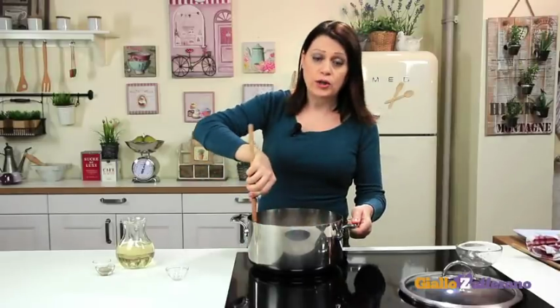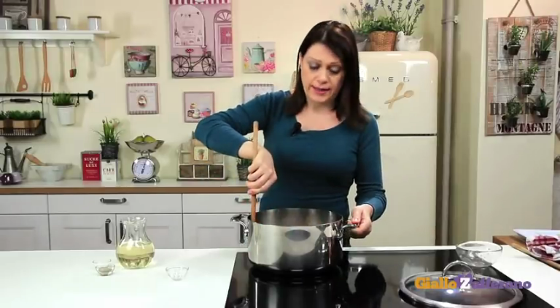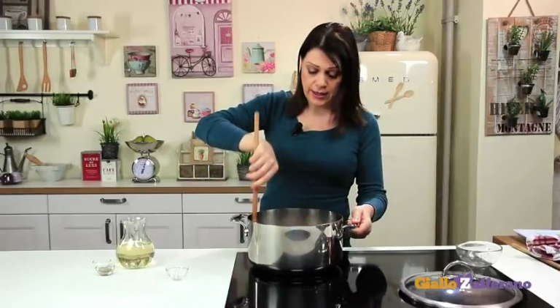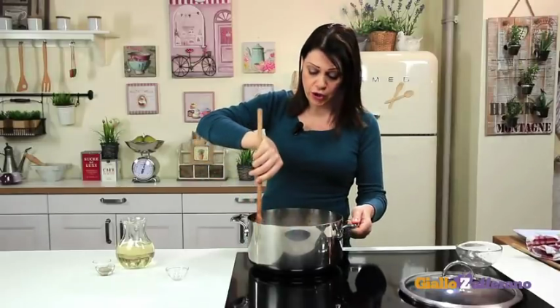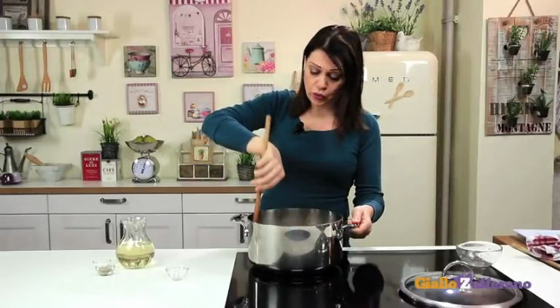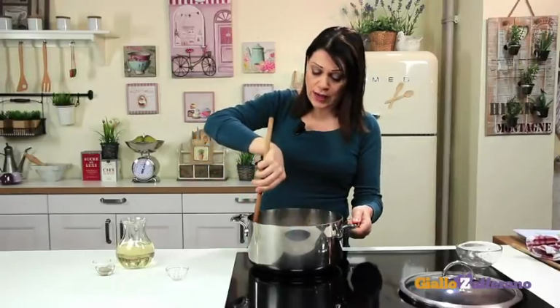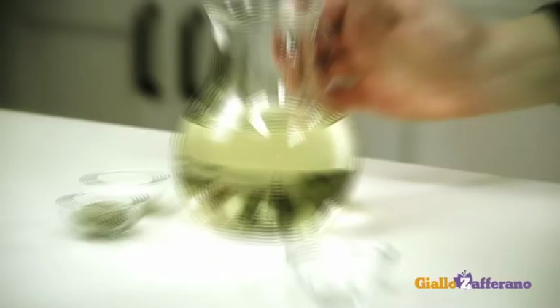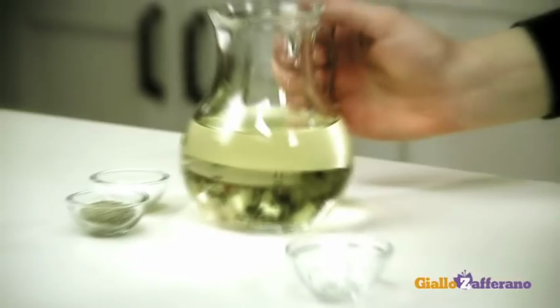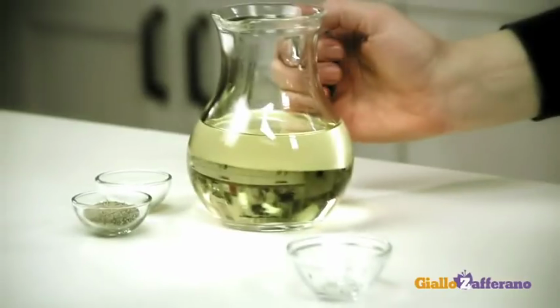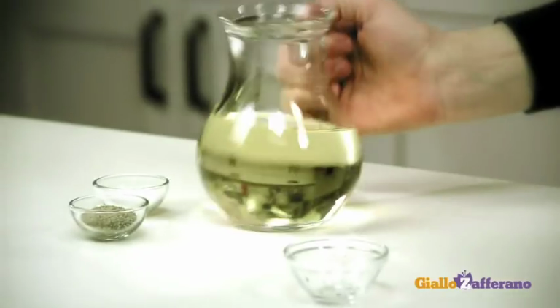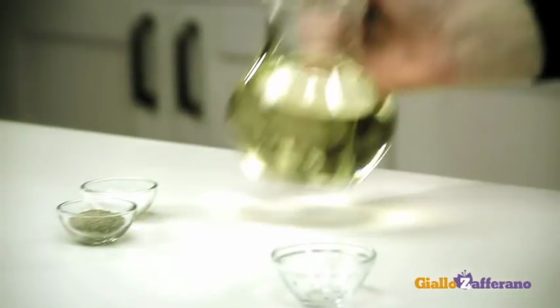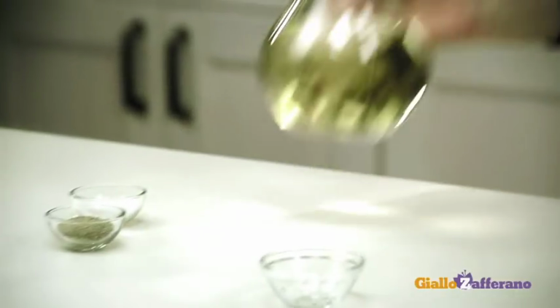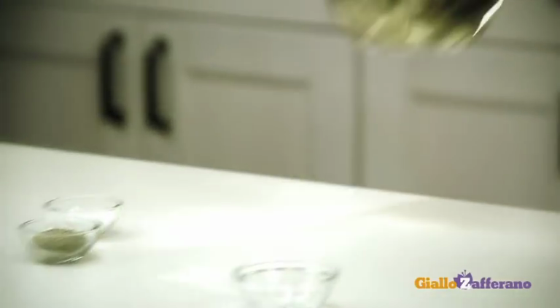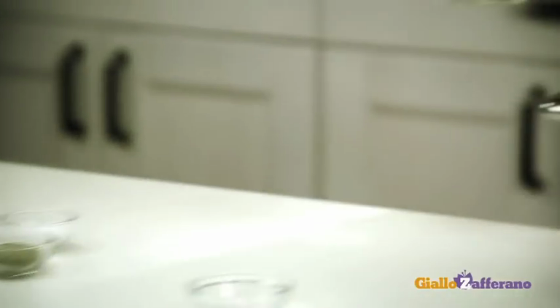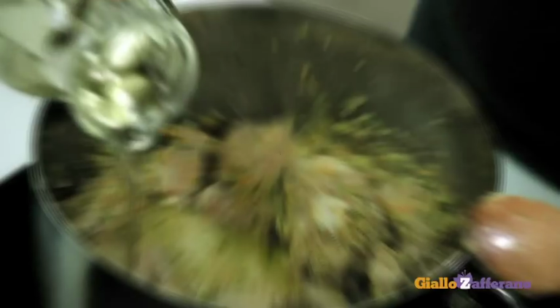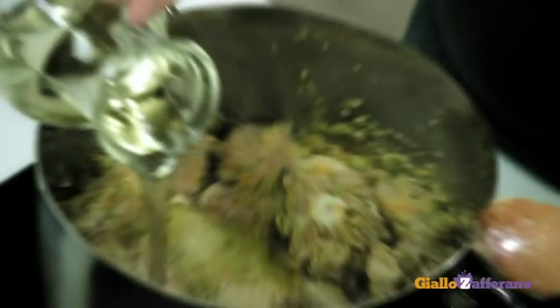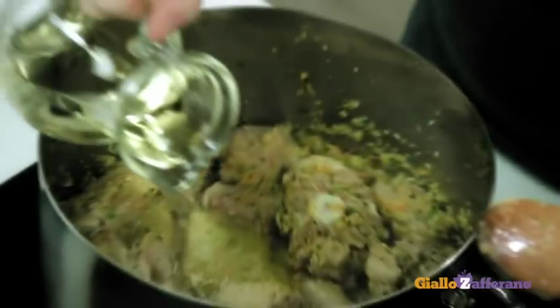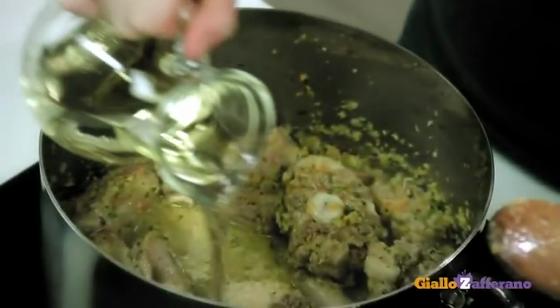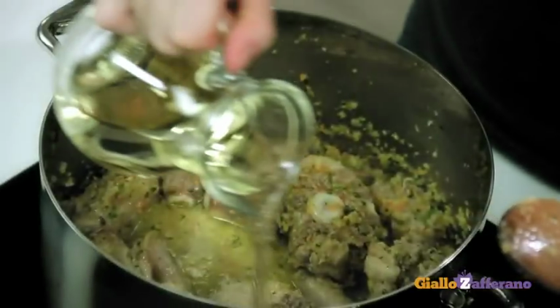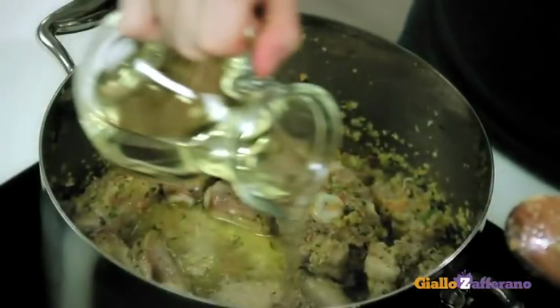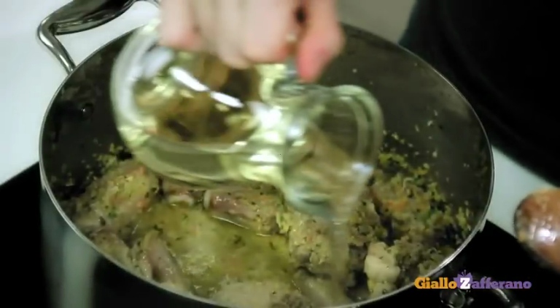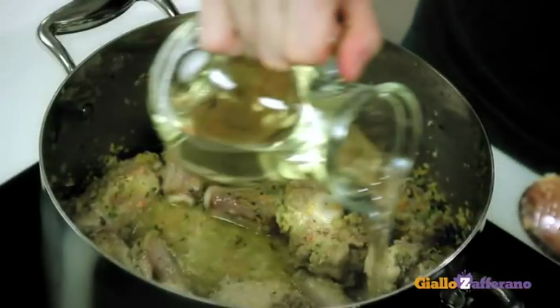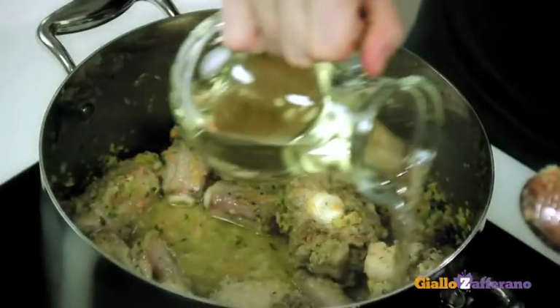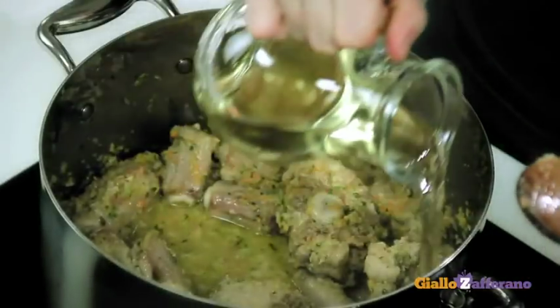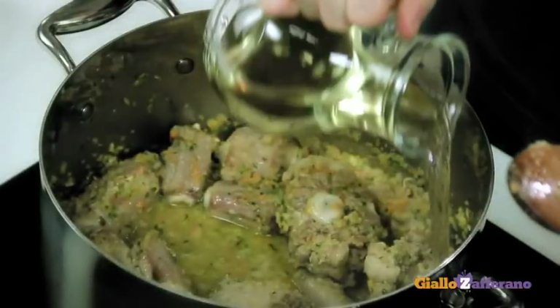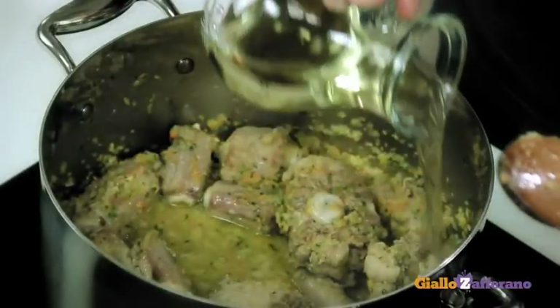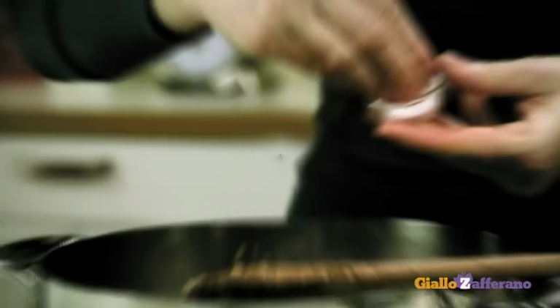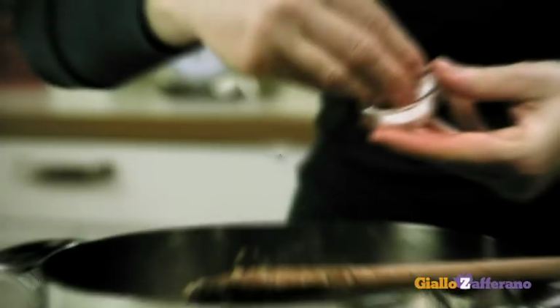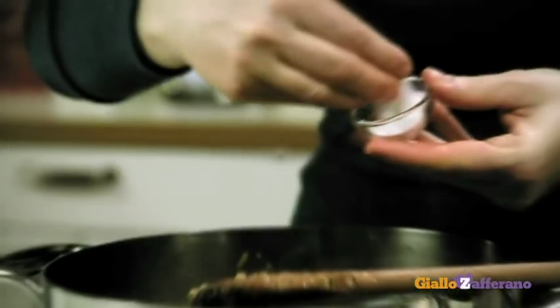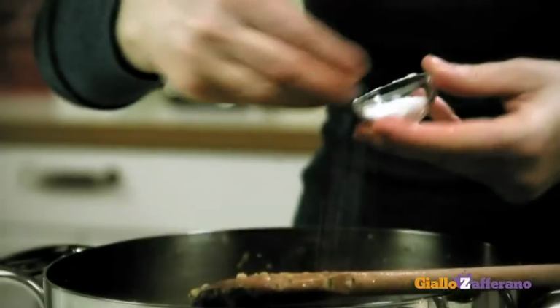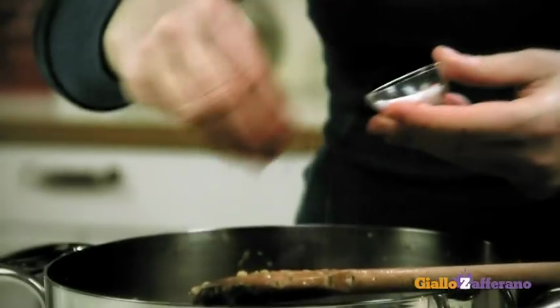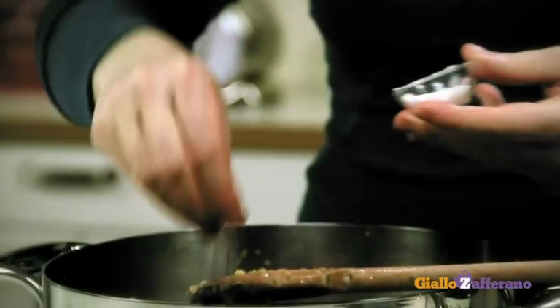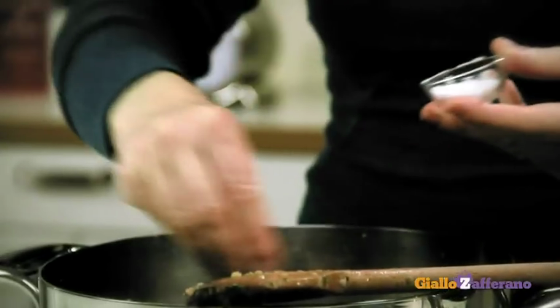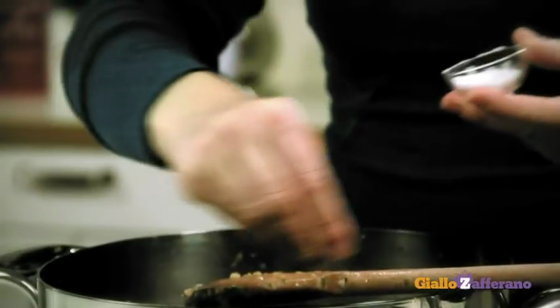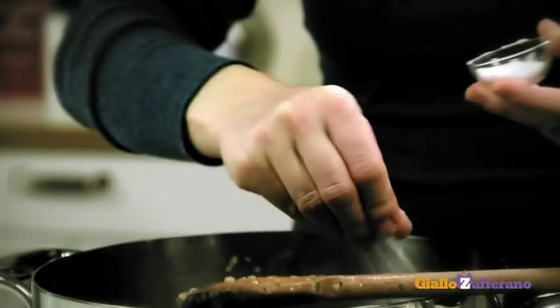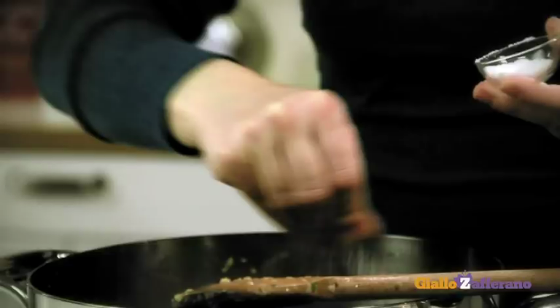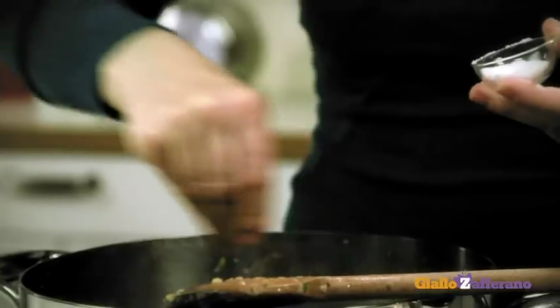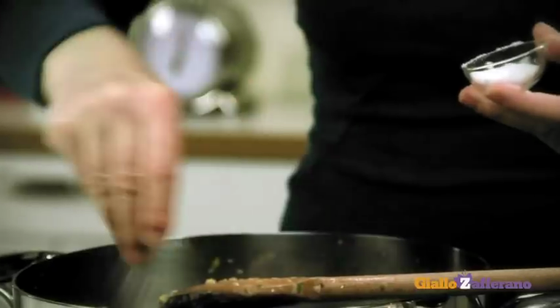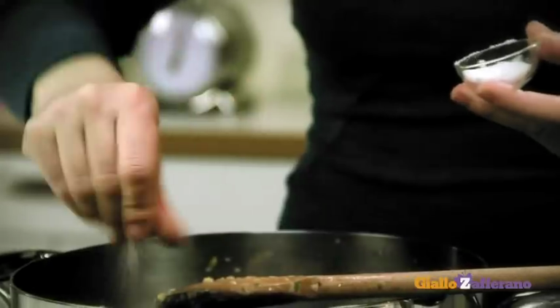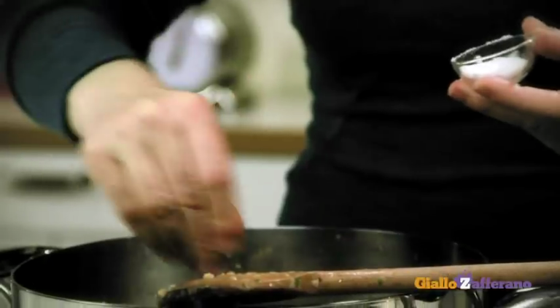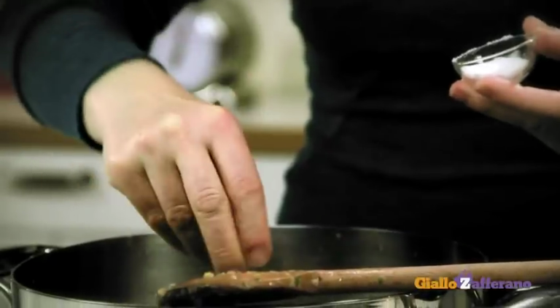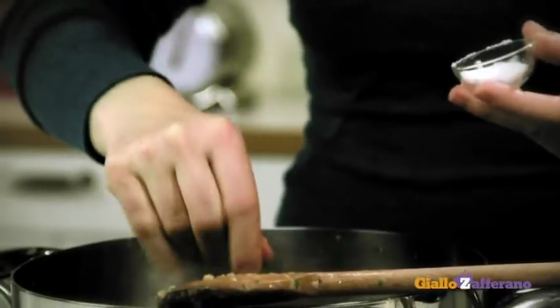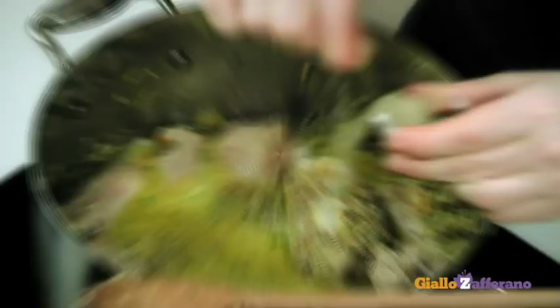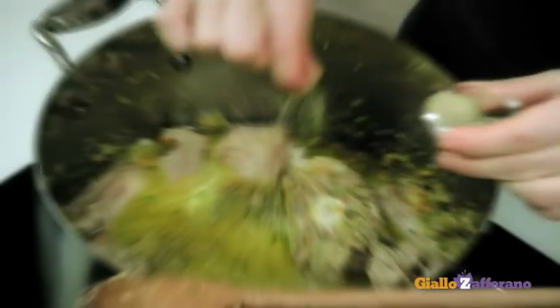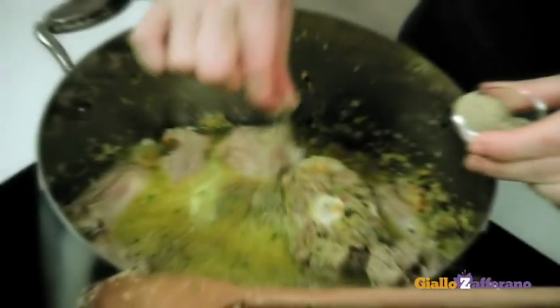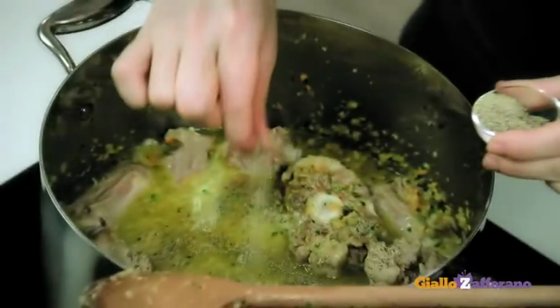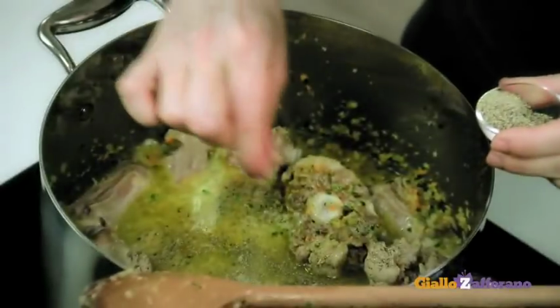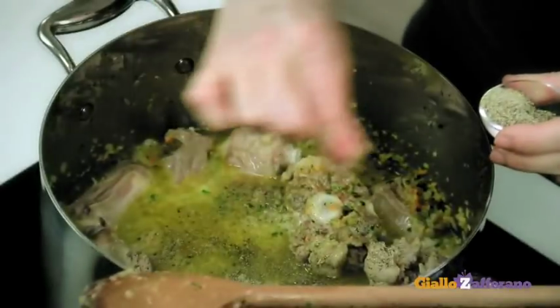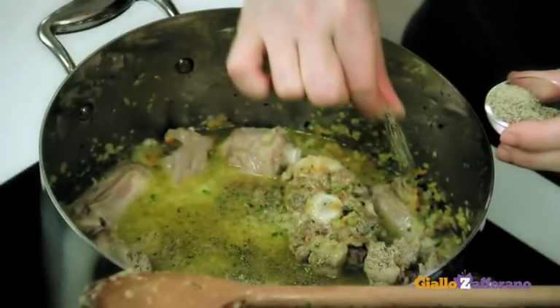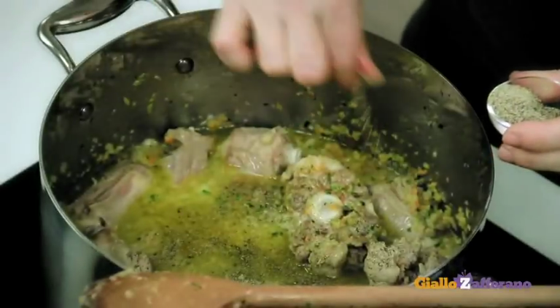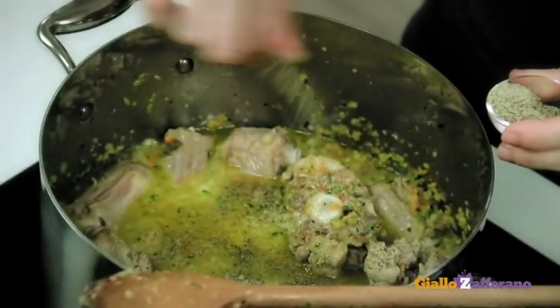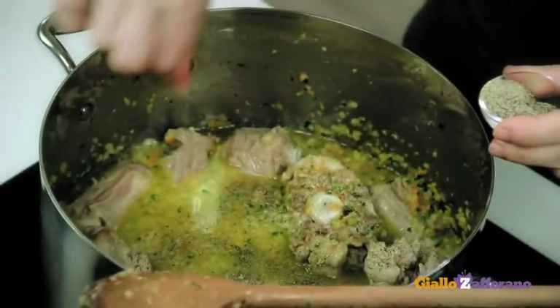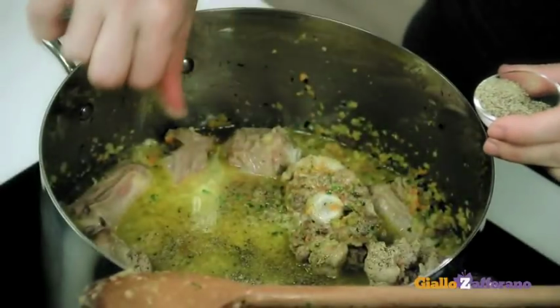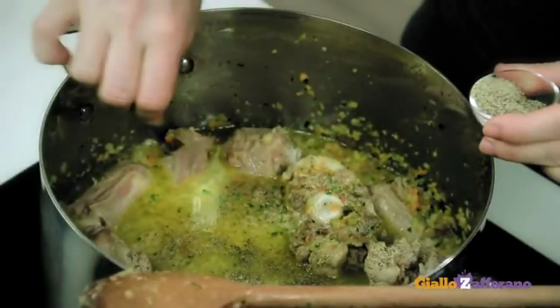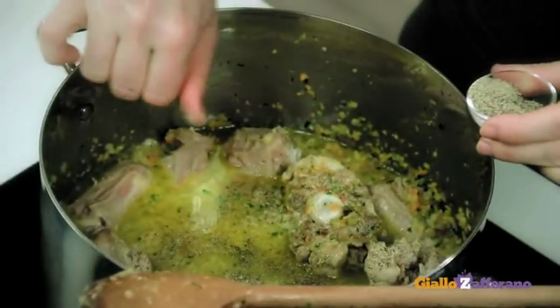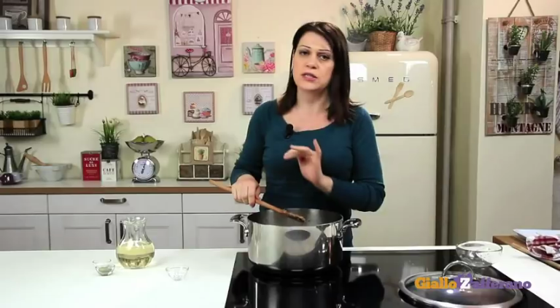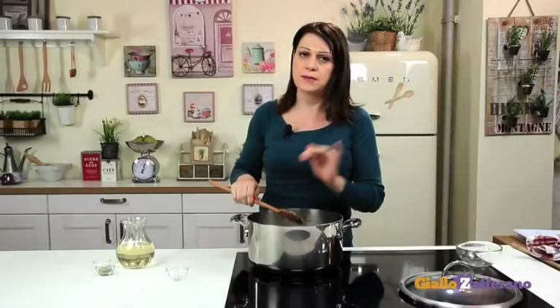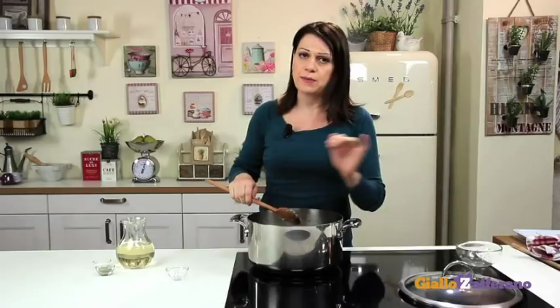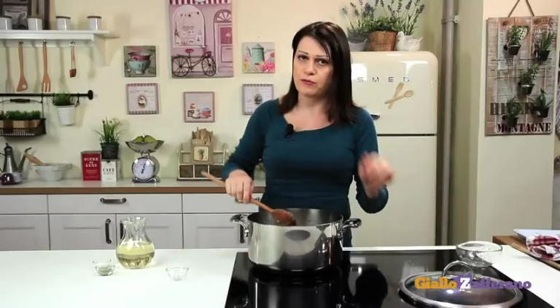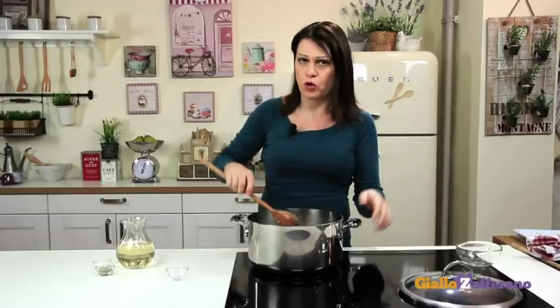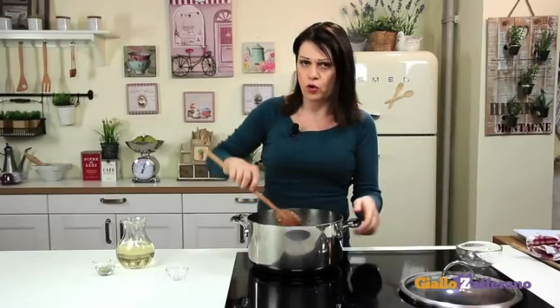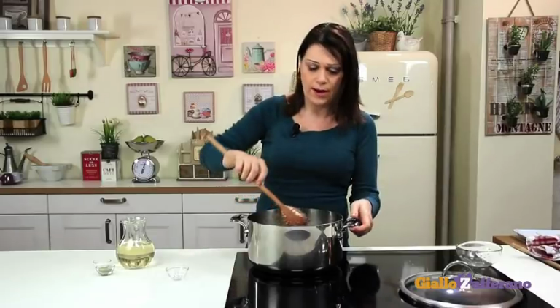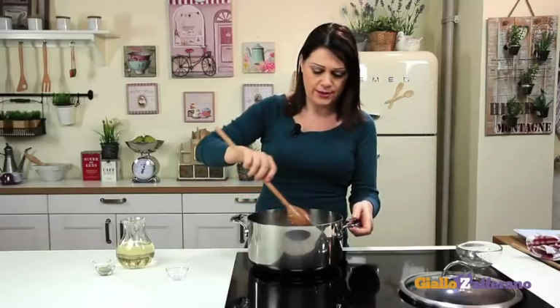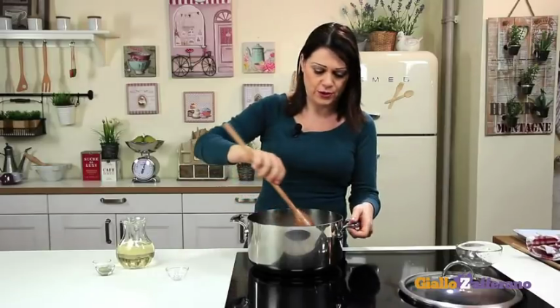Once absorbed, pour in the white wine, add salt and pepper and cook for about 20 minutes on a low flame.